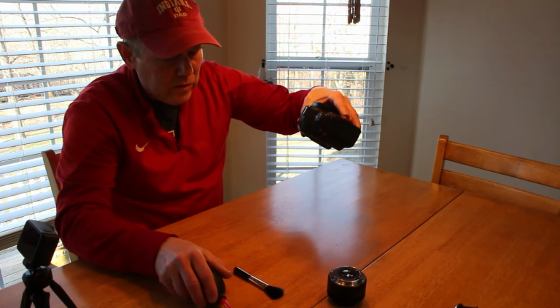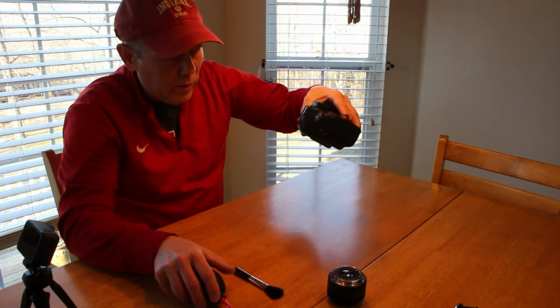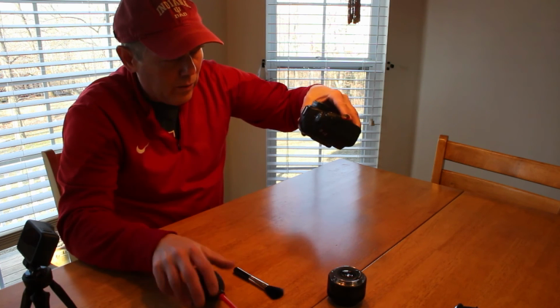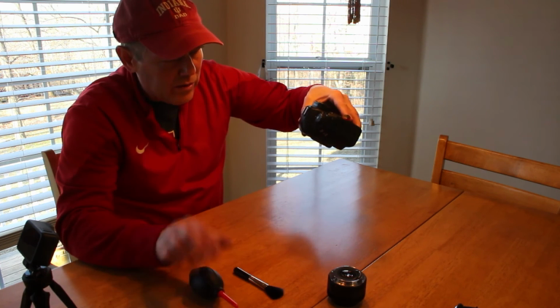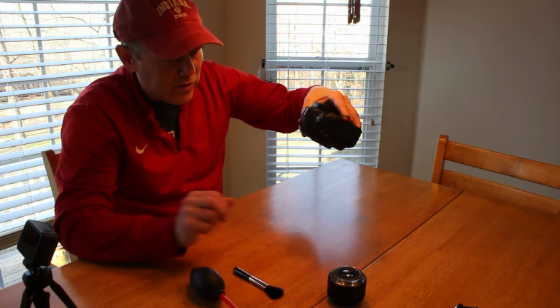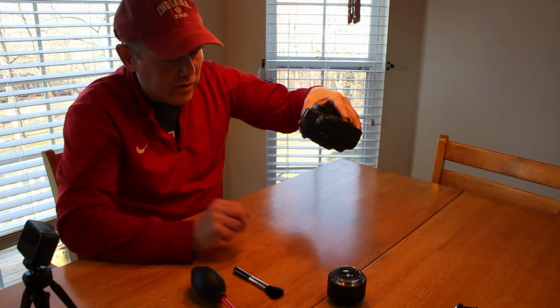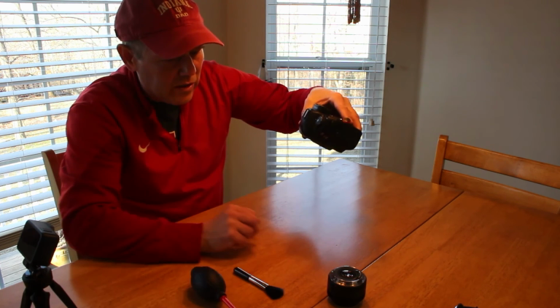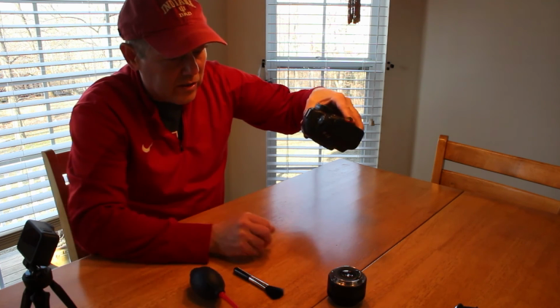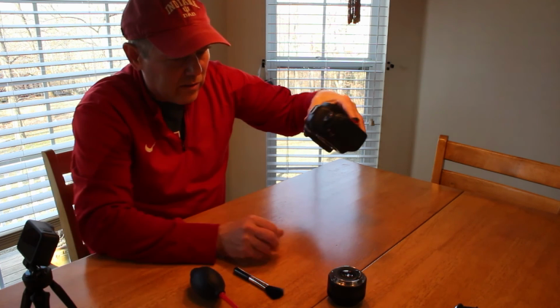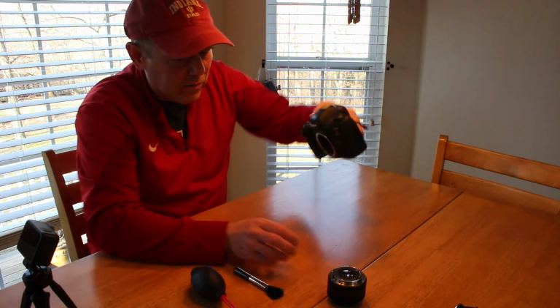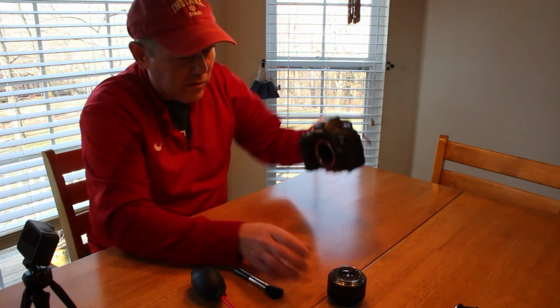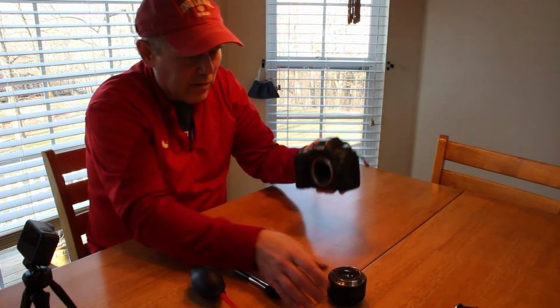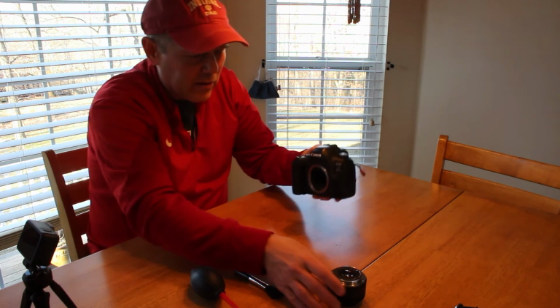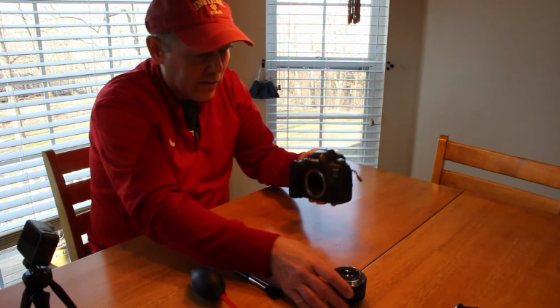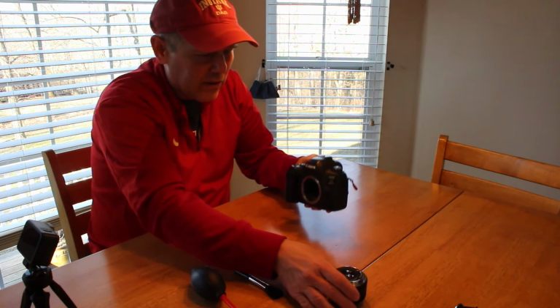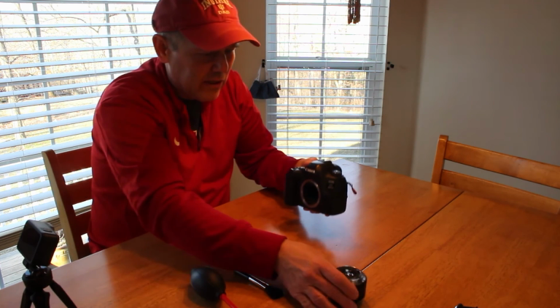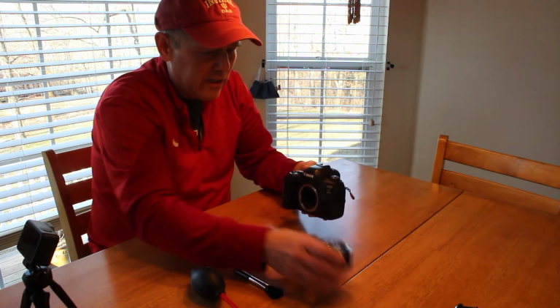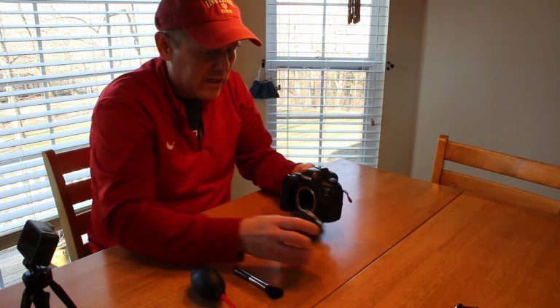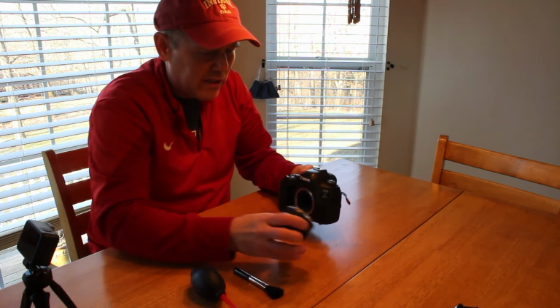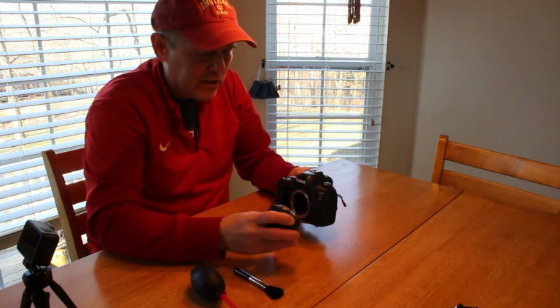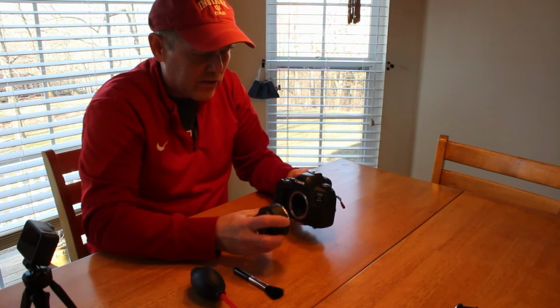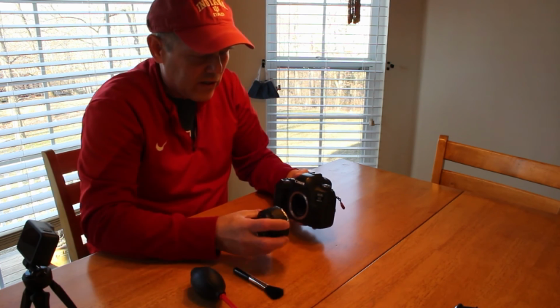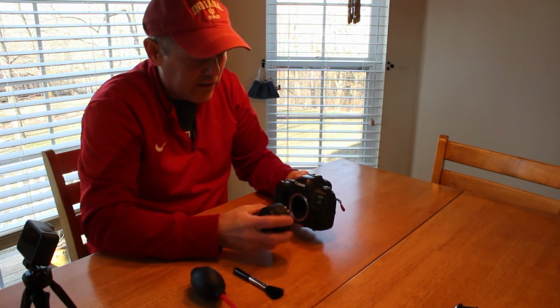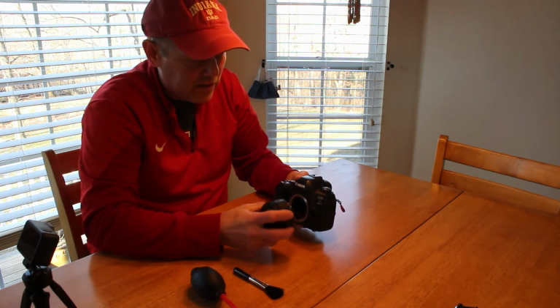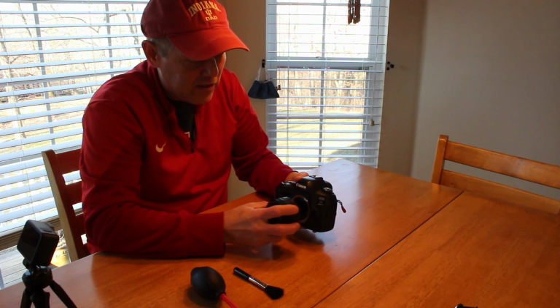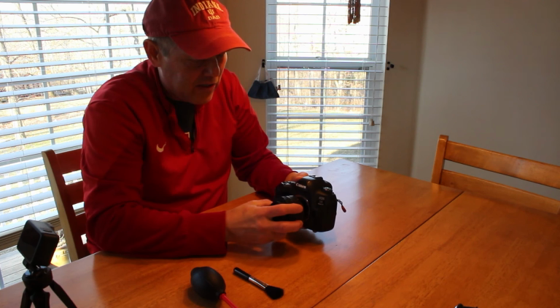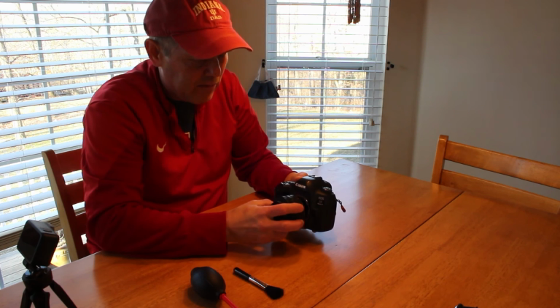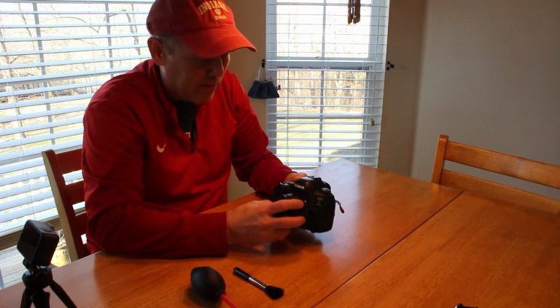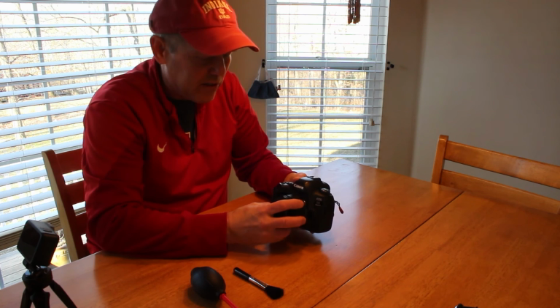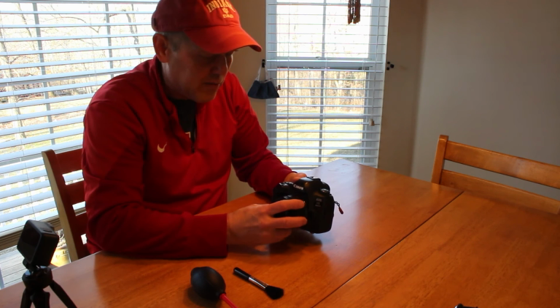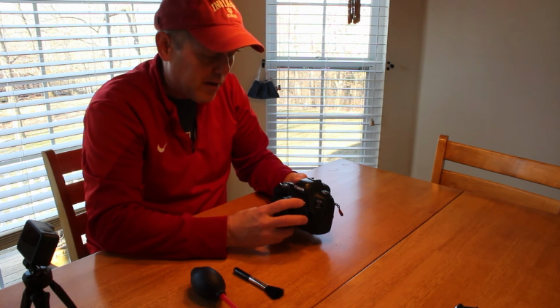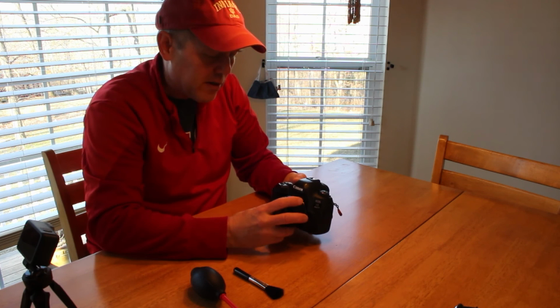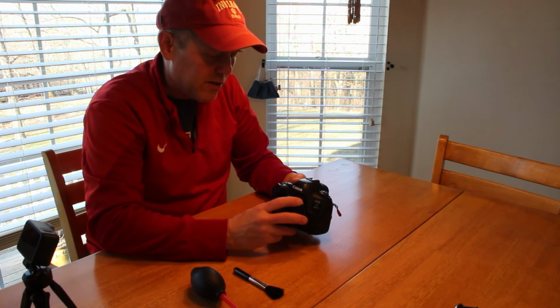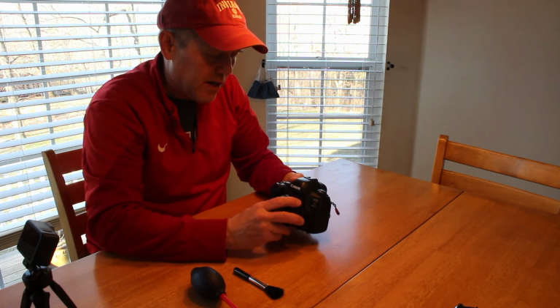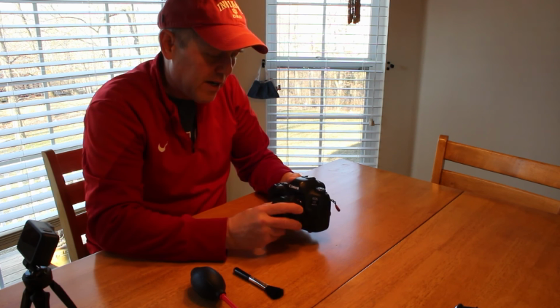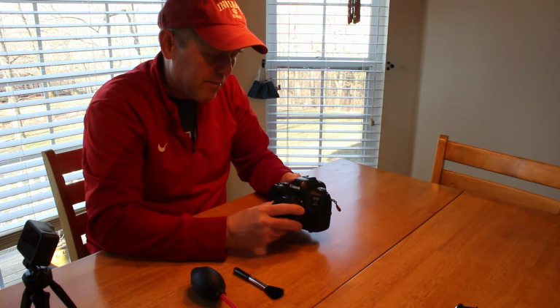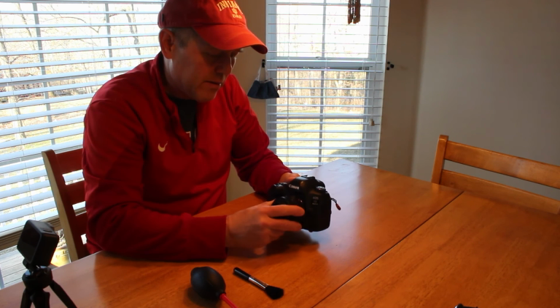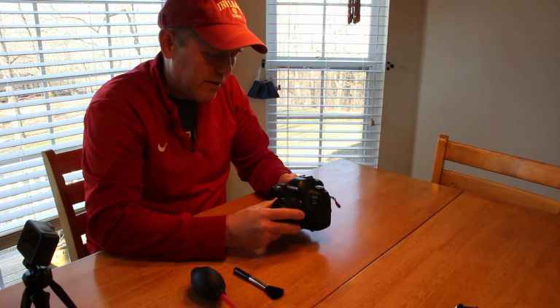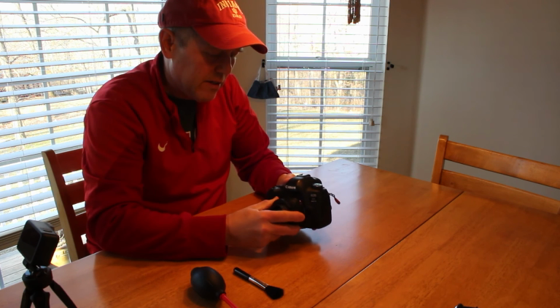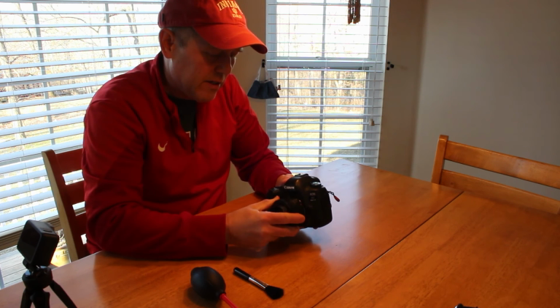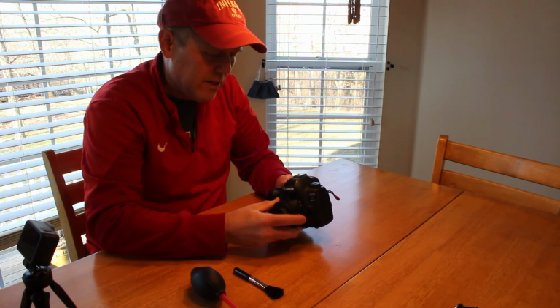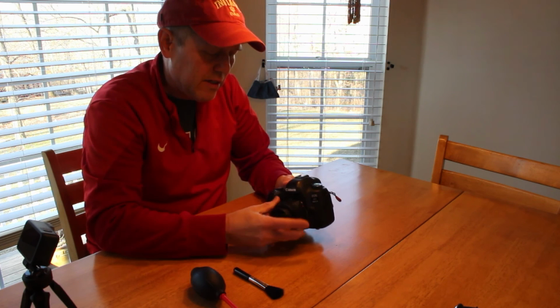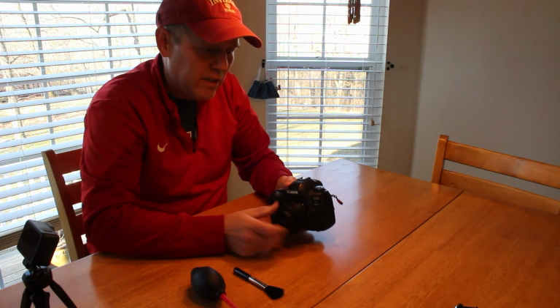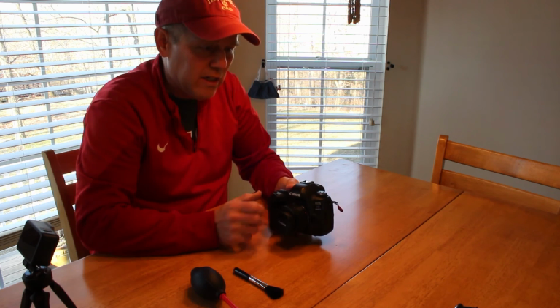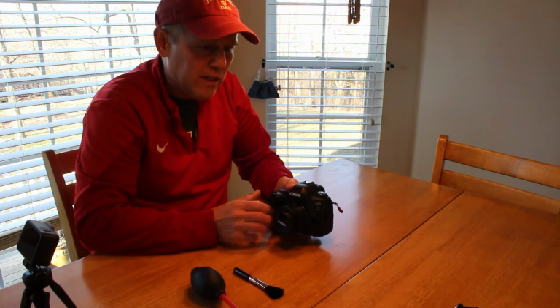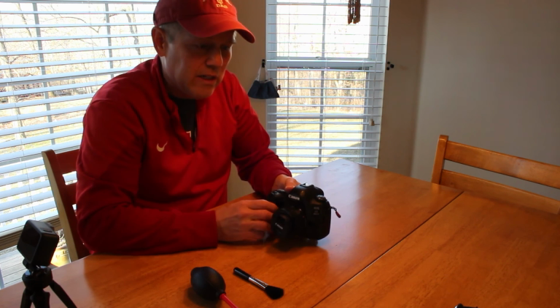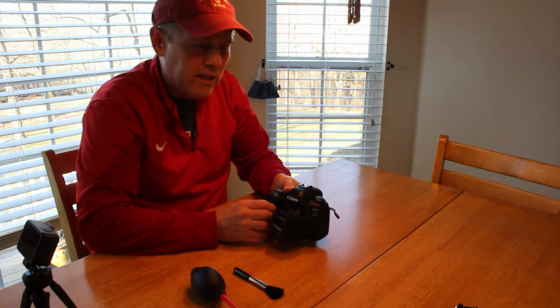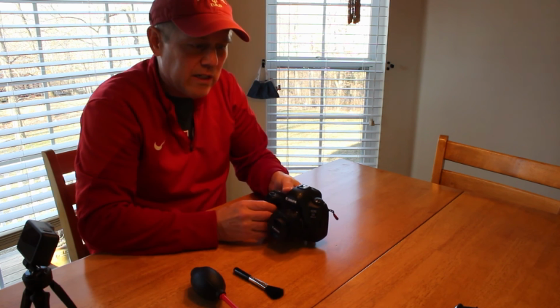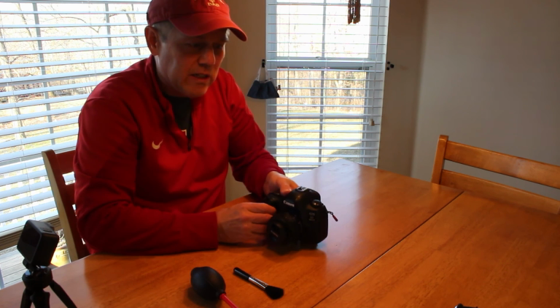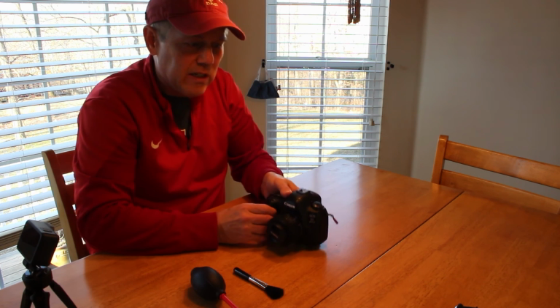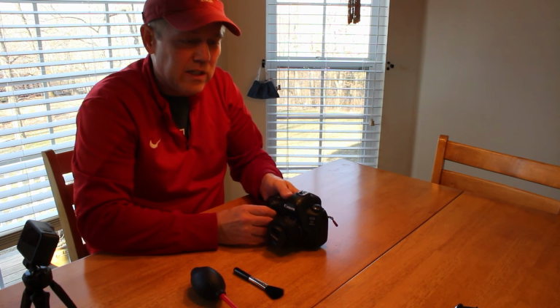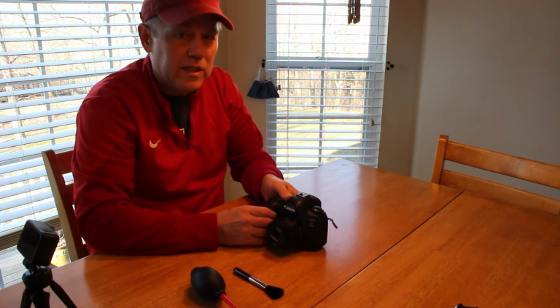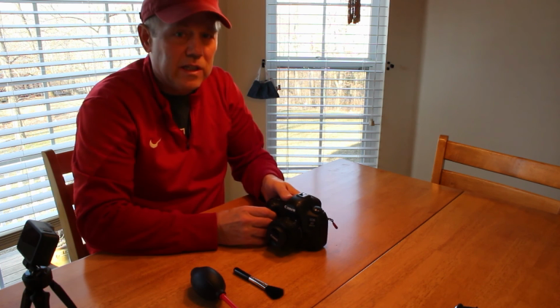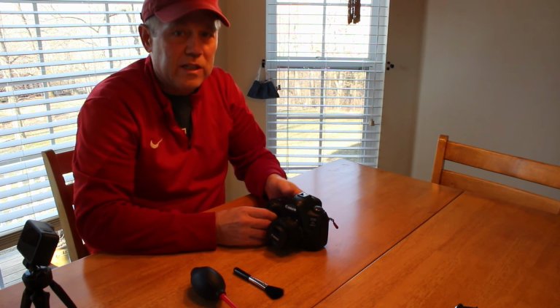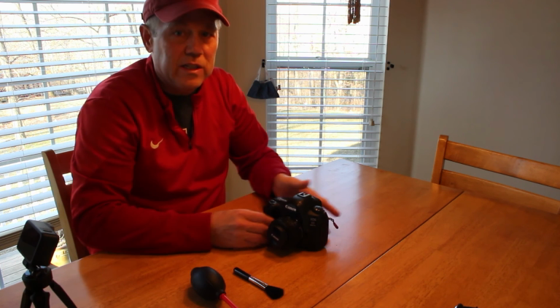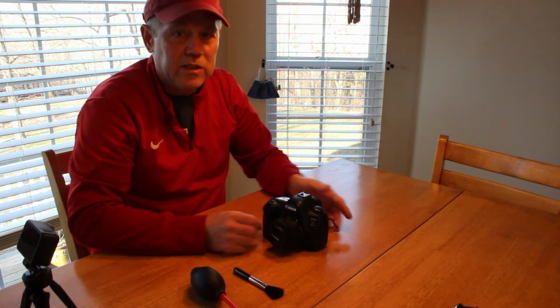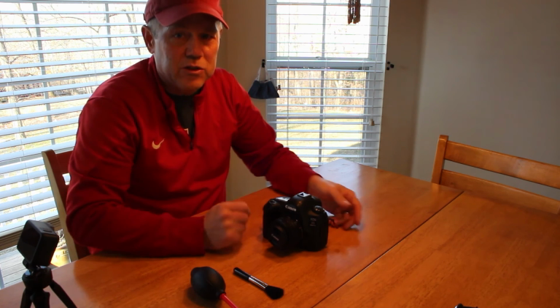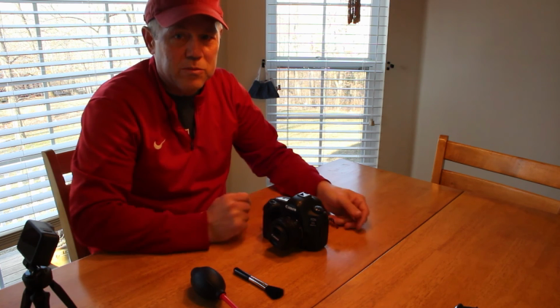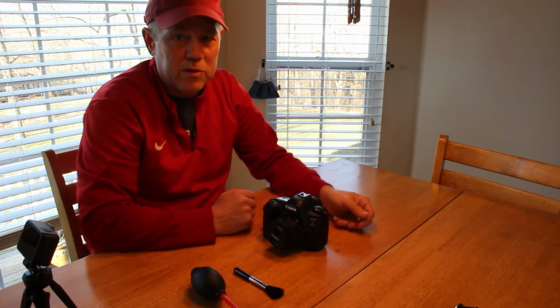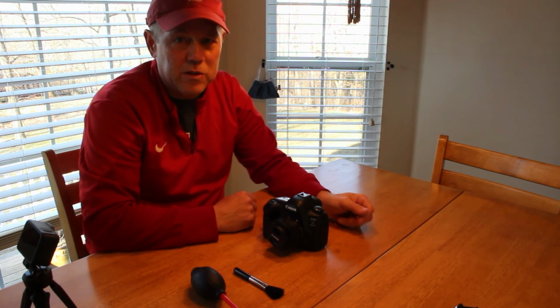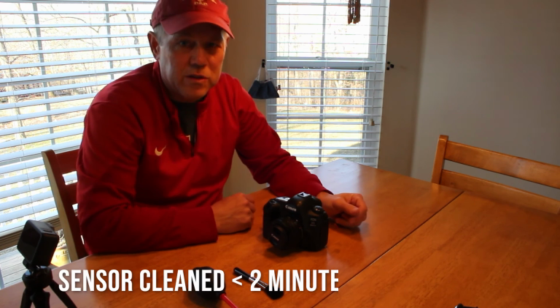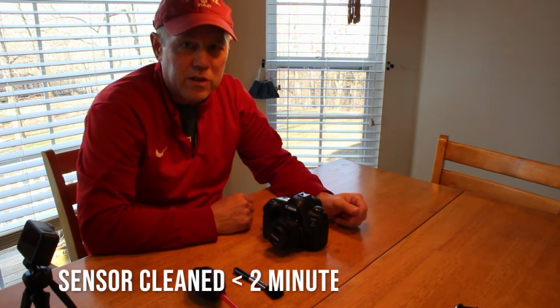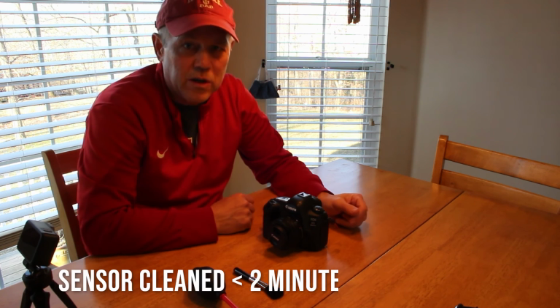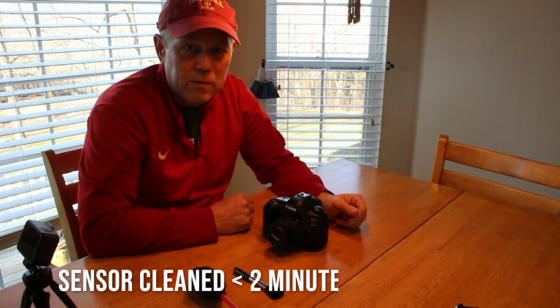Once you're done with the blower, get your lens, place it back on your camera, and you should be good to go.